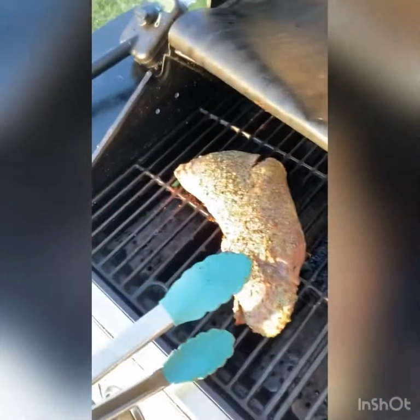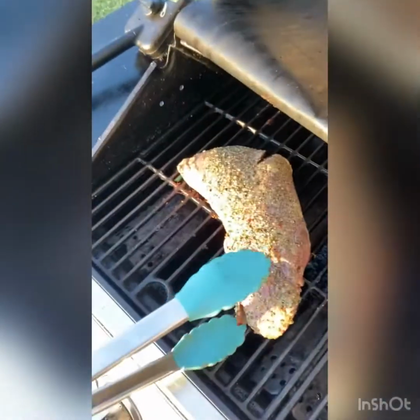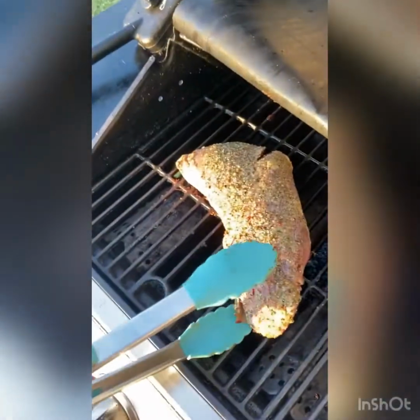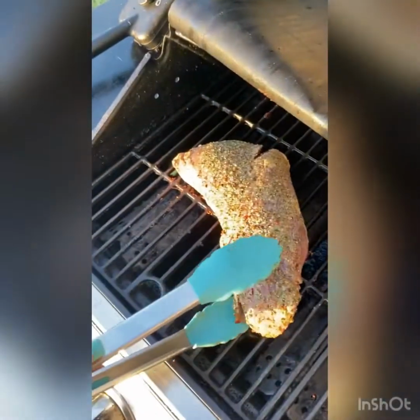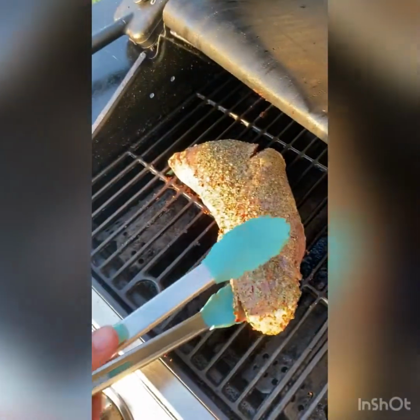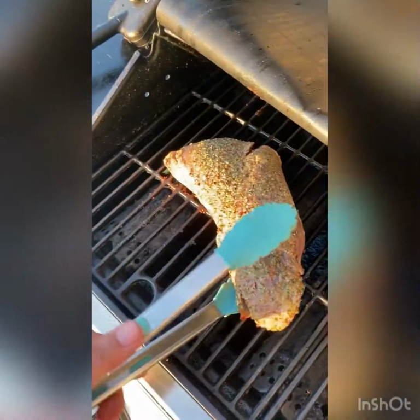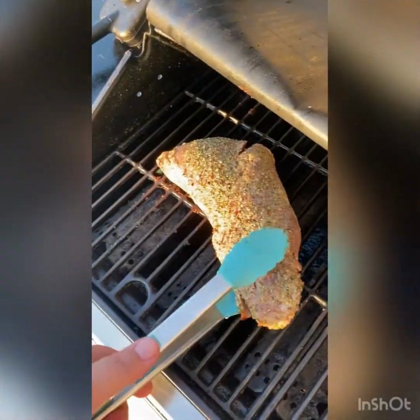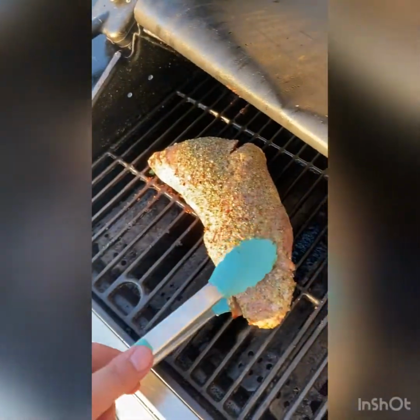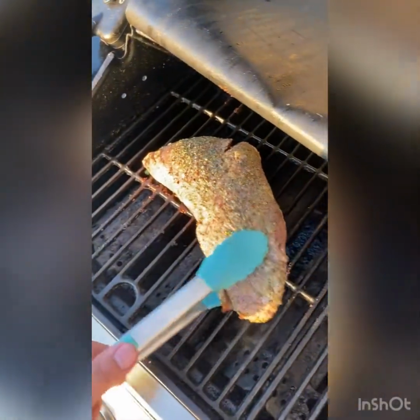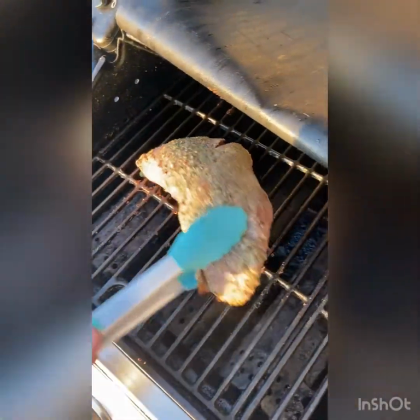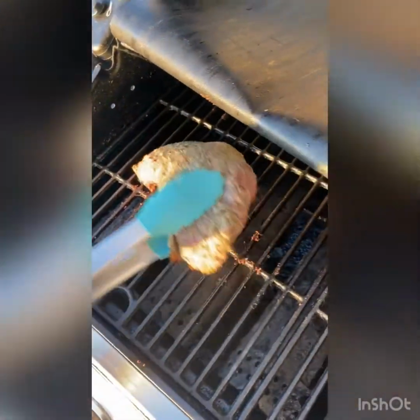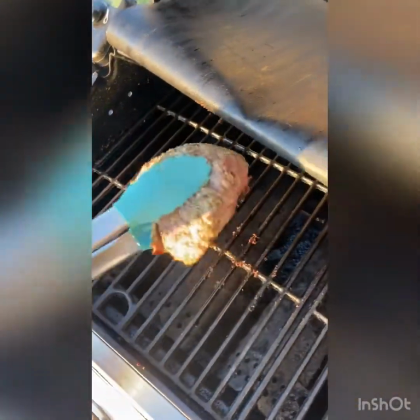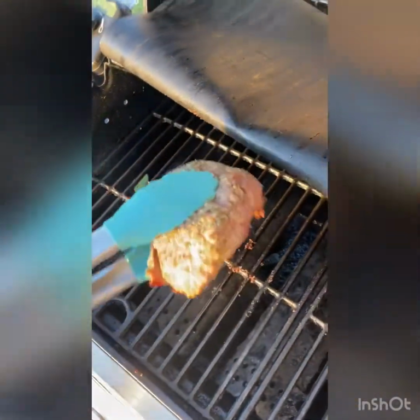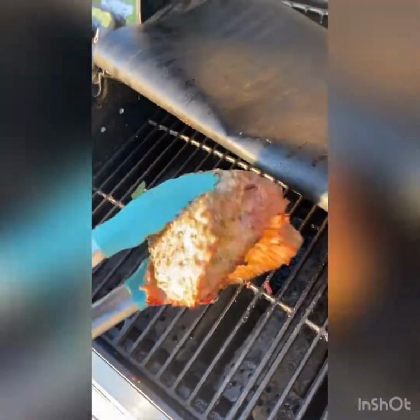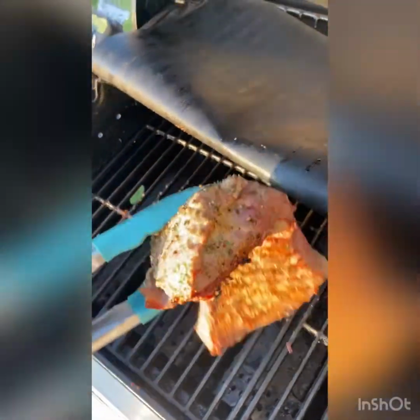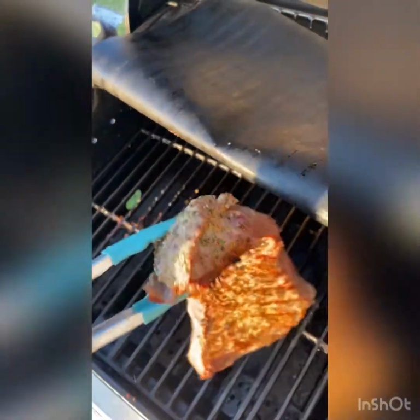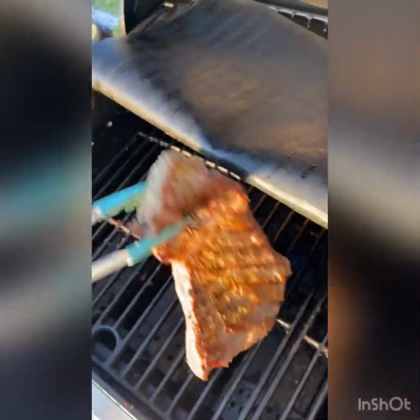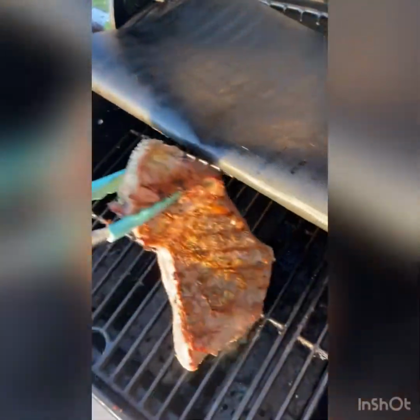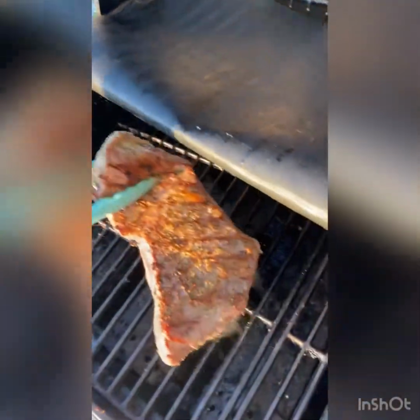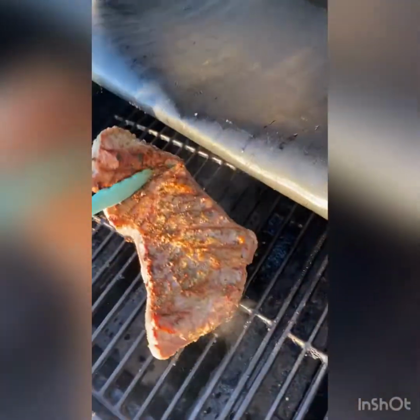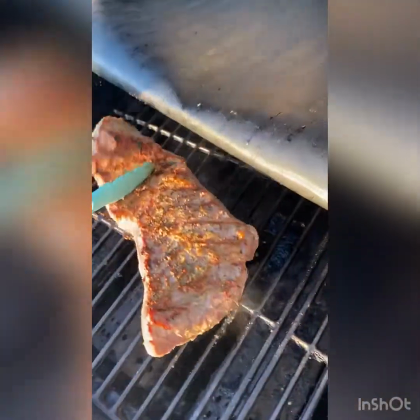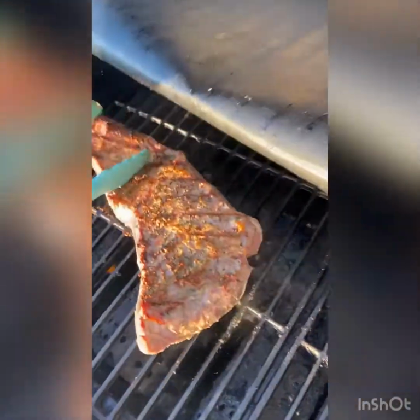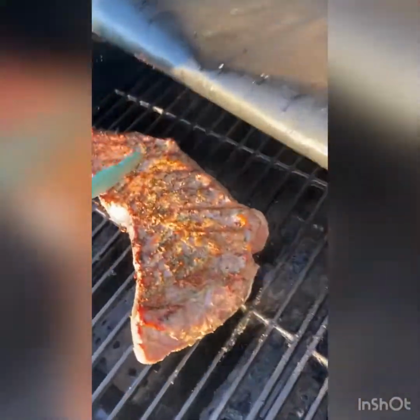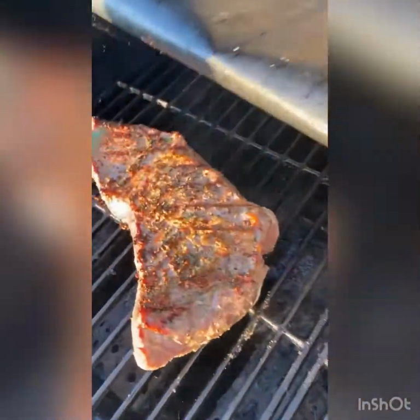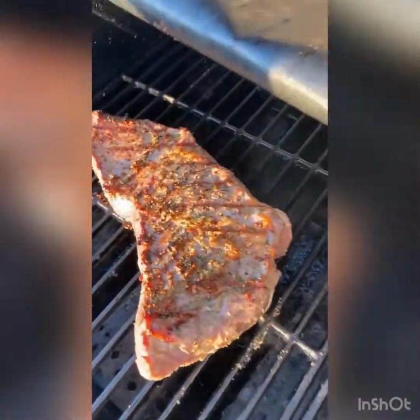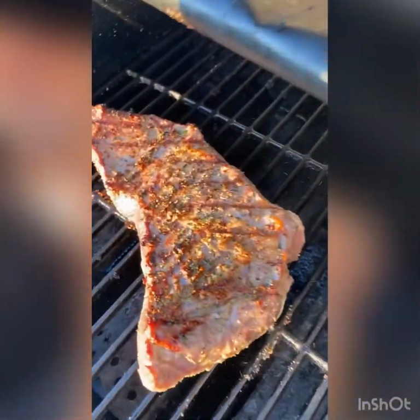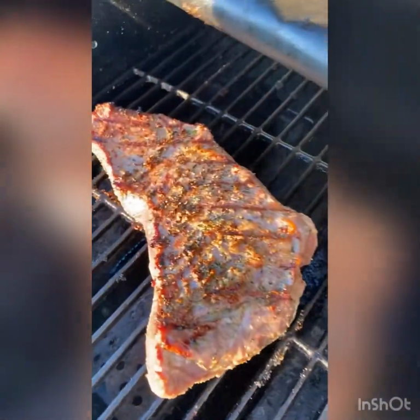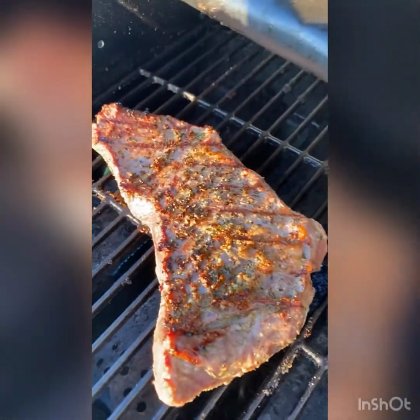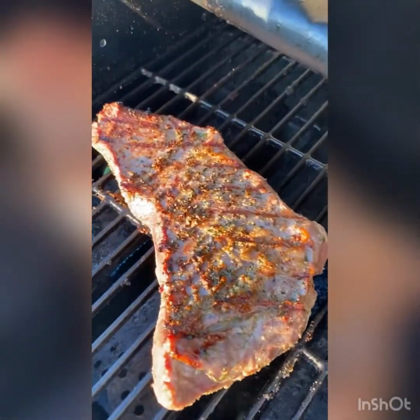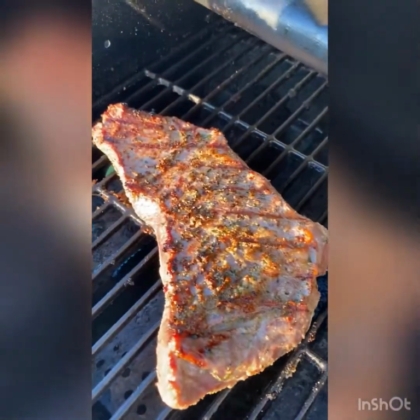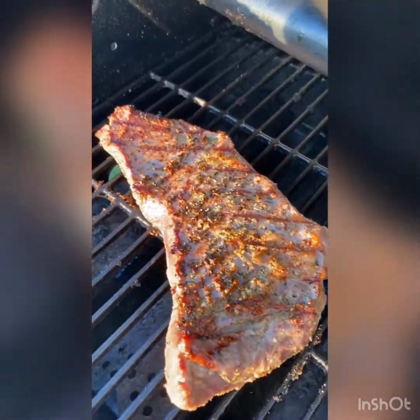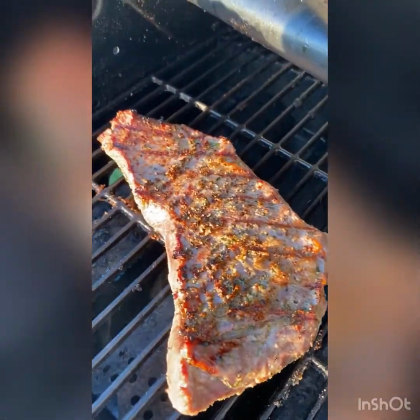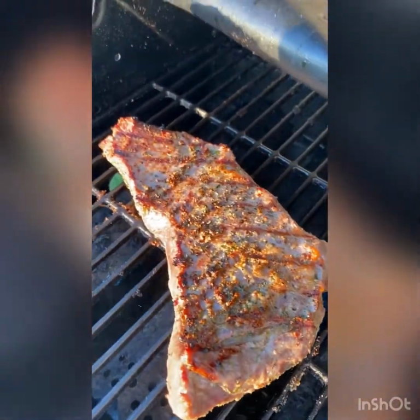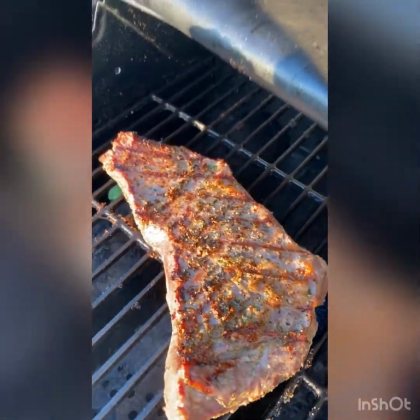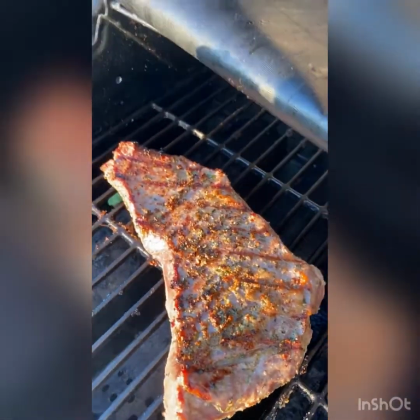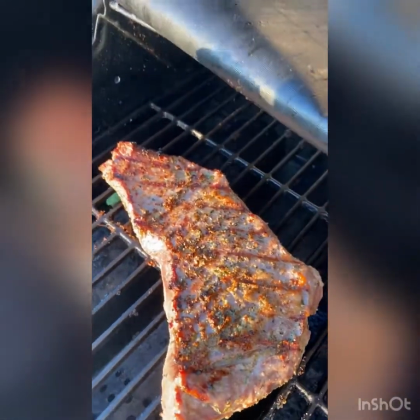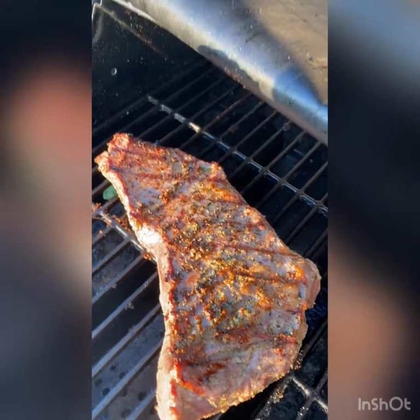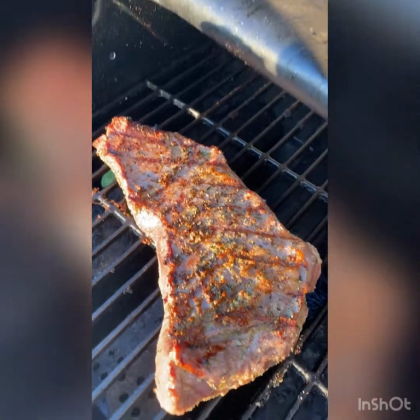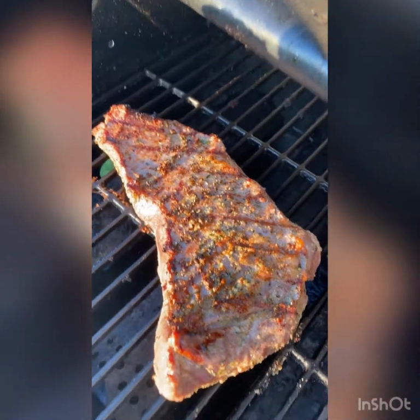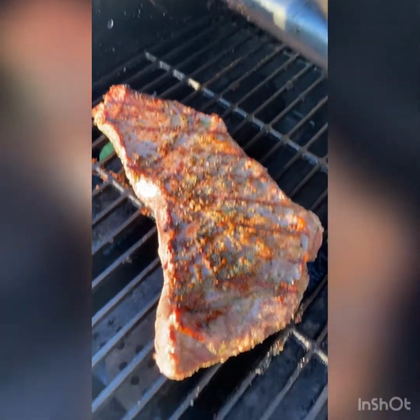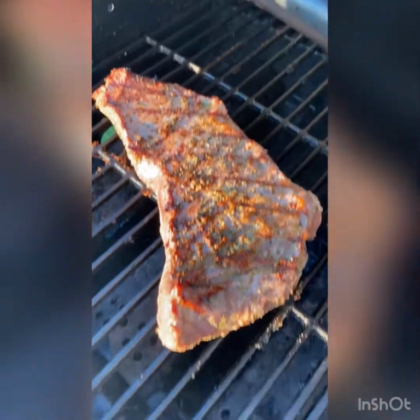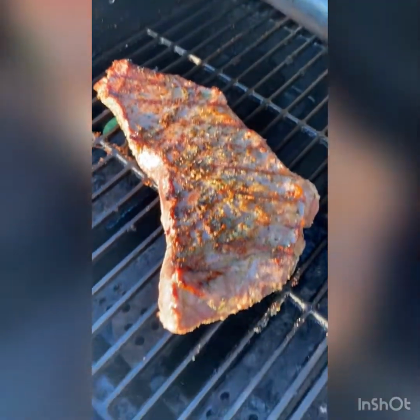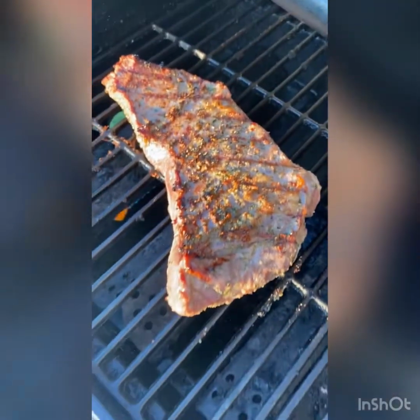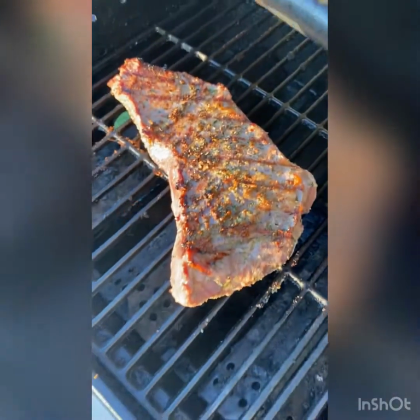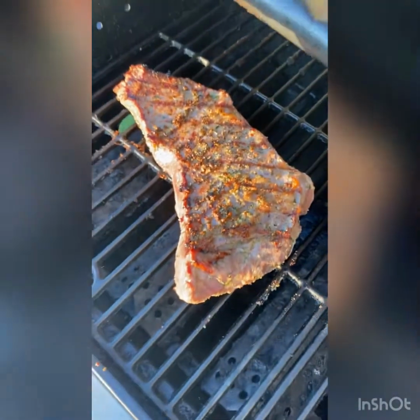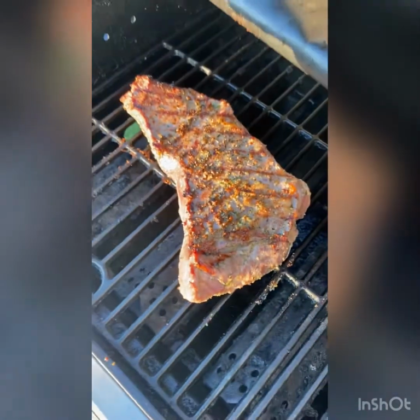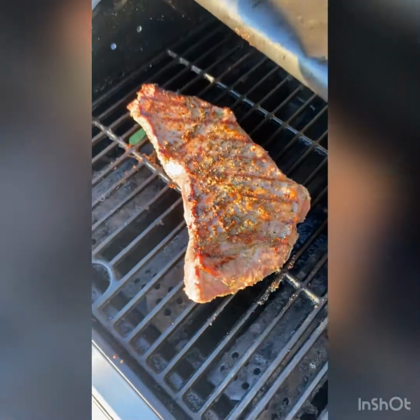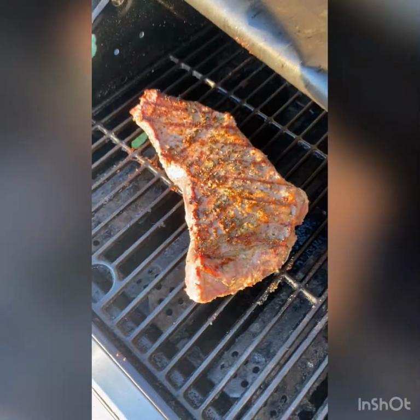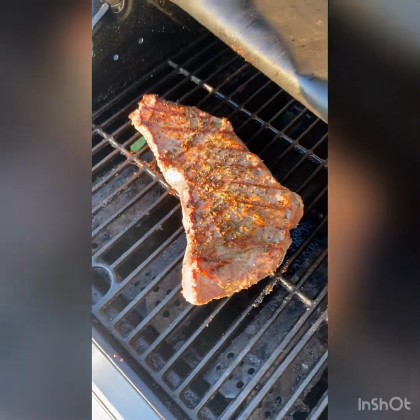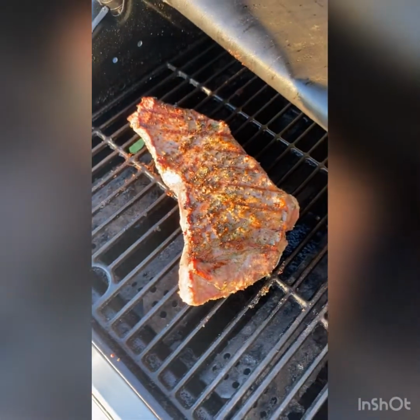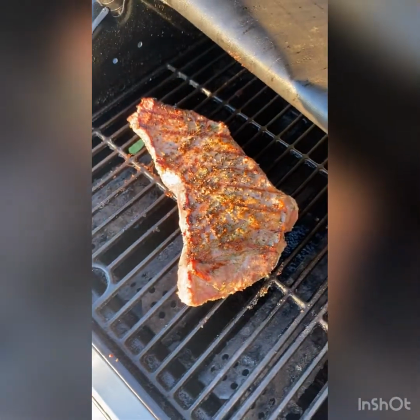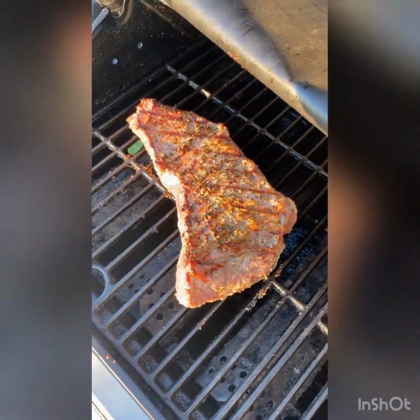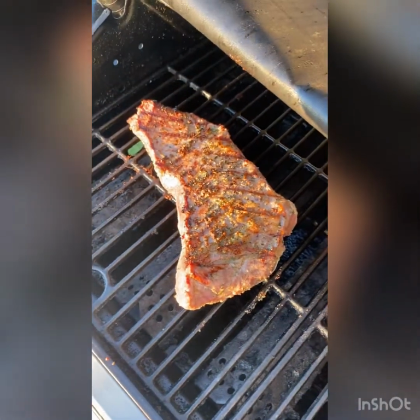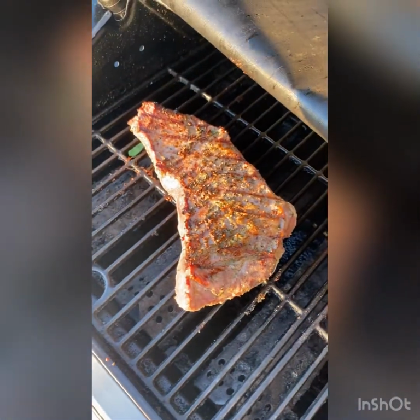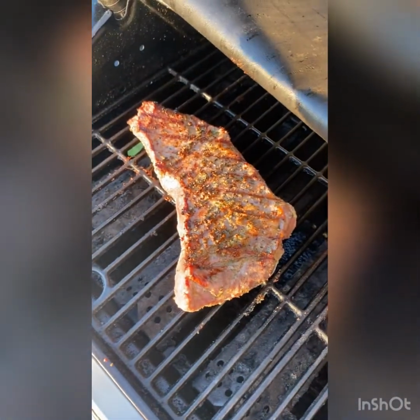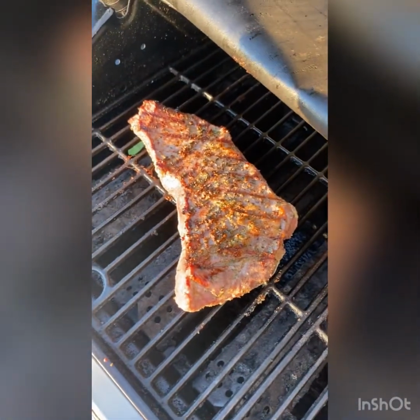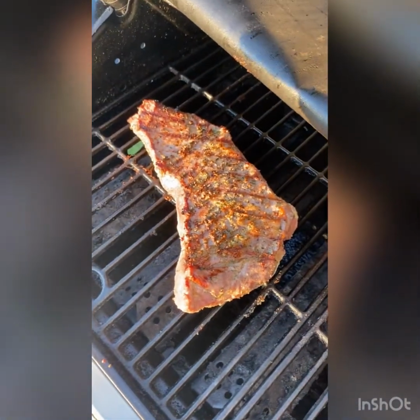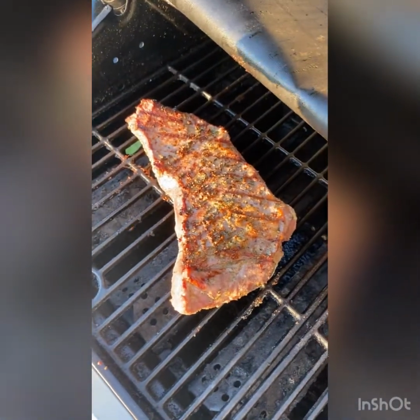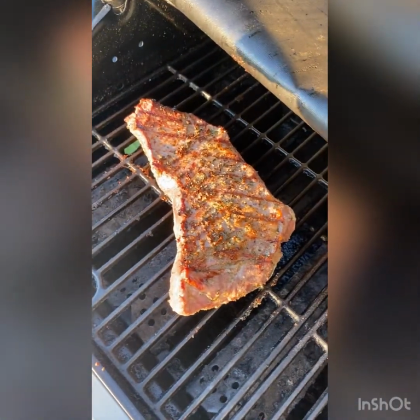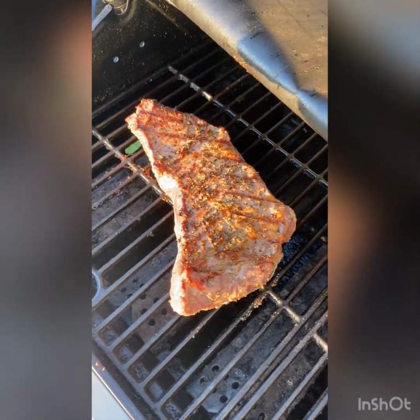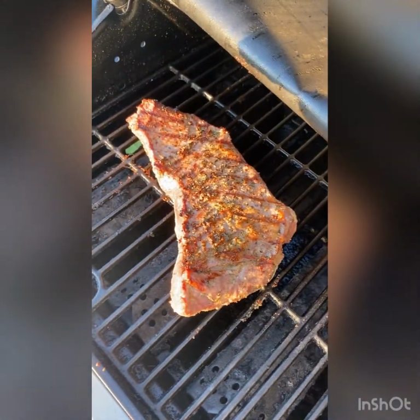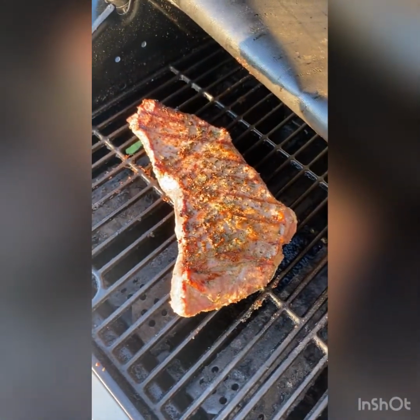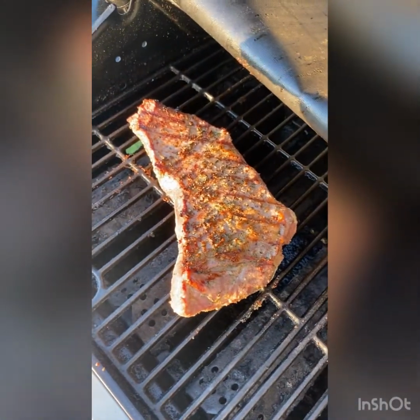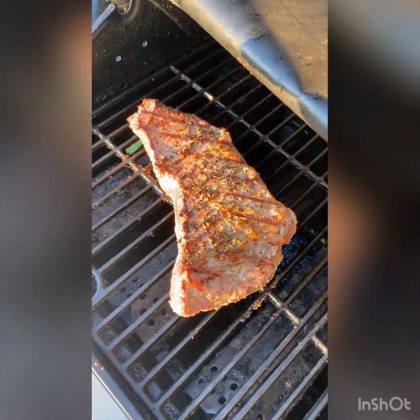It's about time to give this thing a flip. Building a little bit of crust on it. What do y'all think?